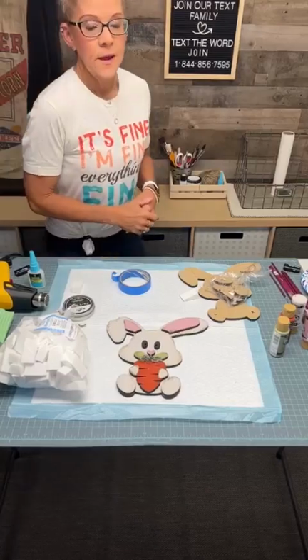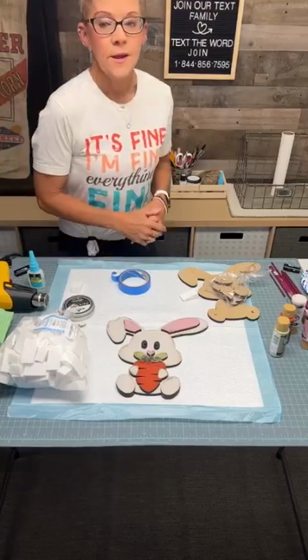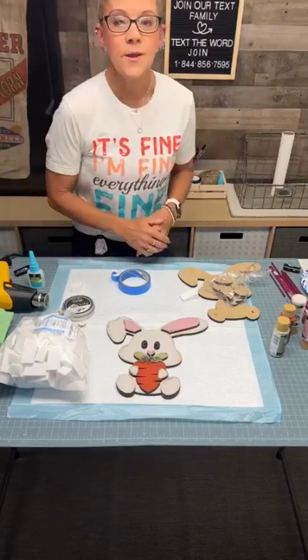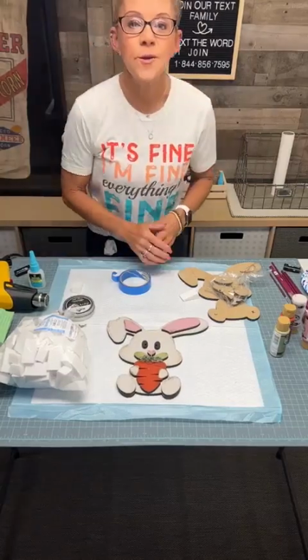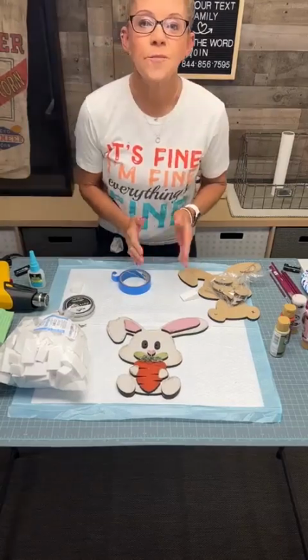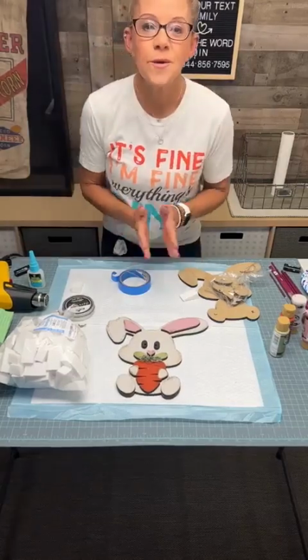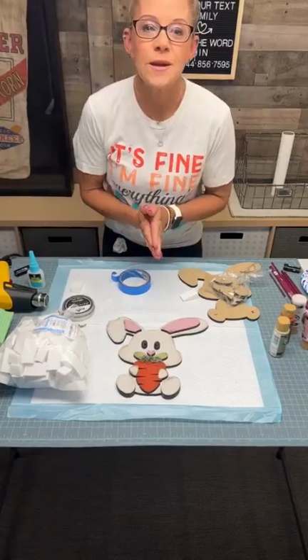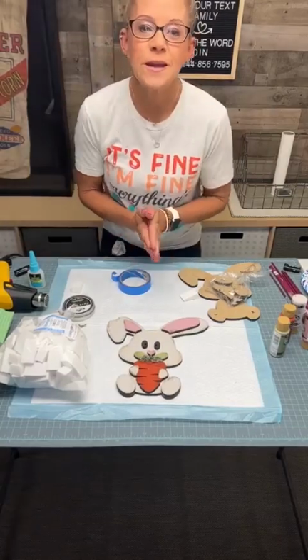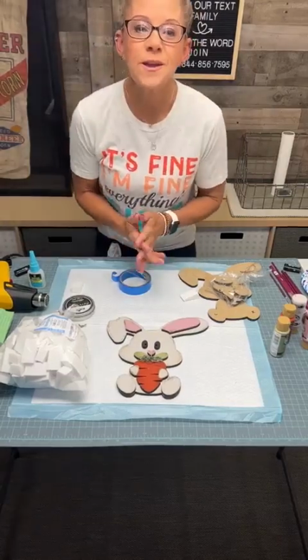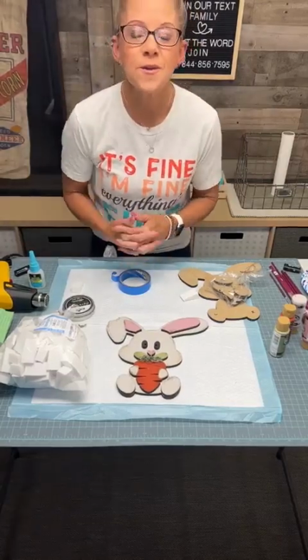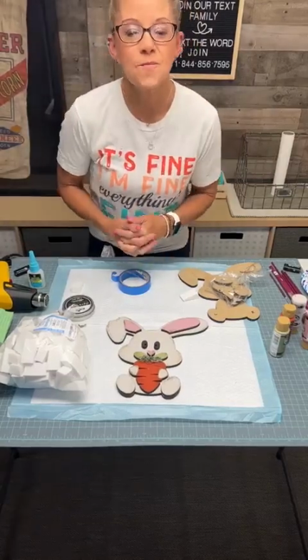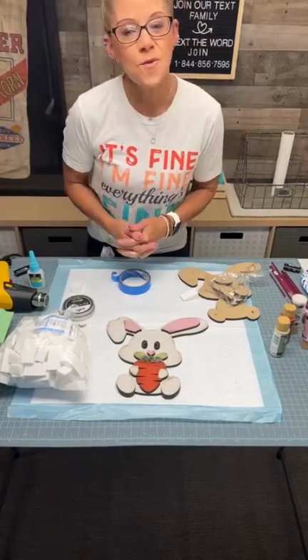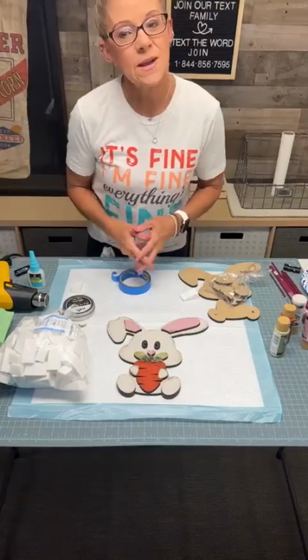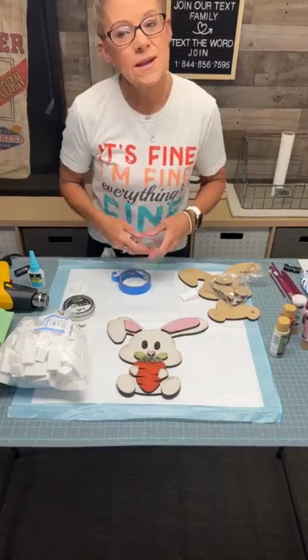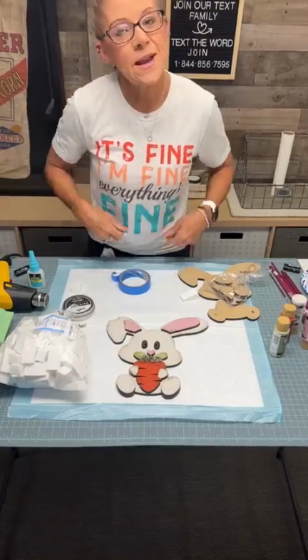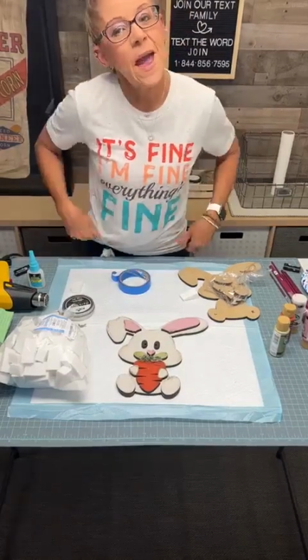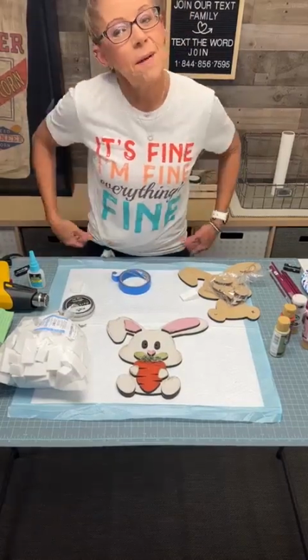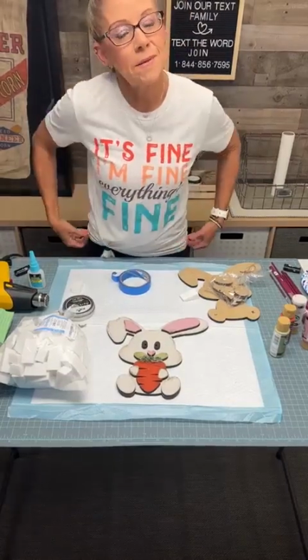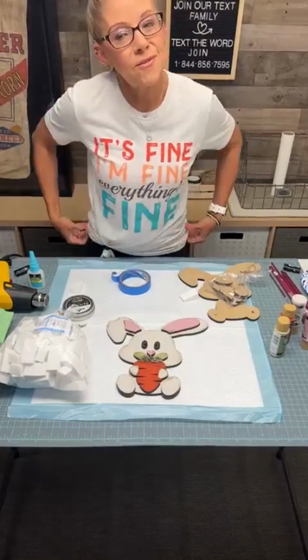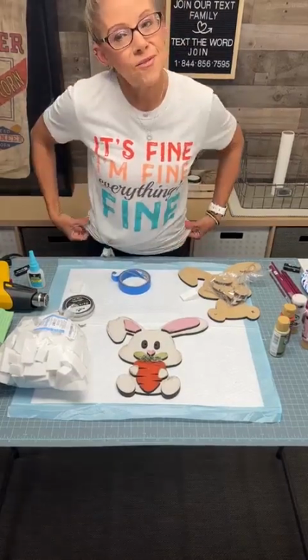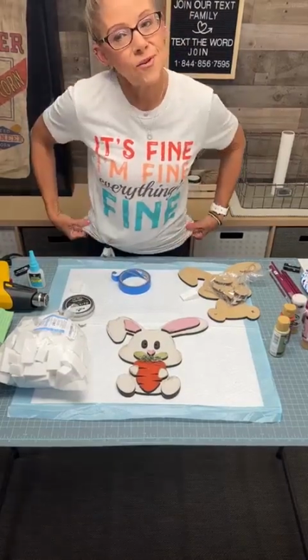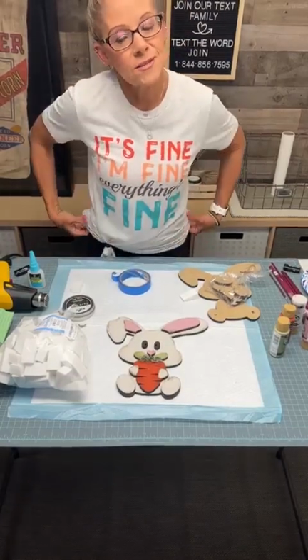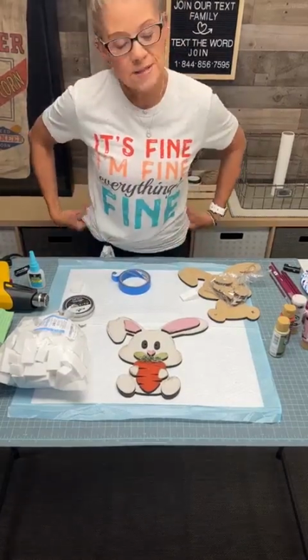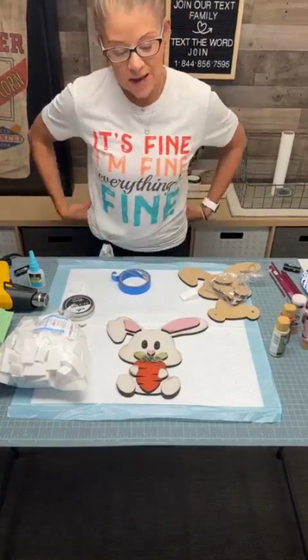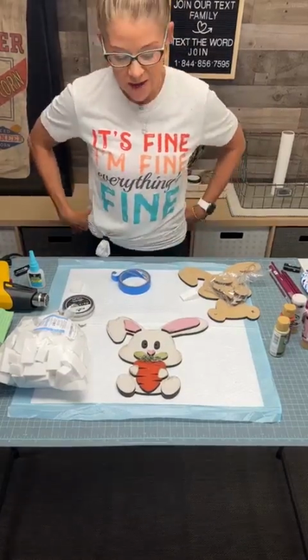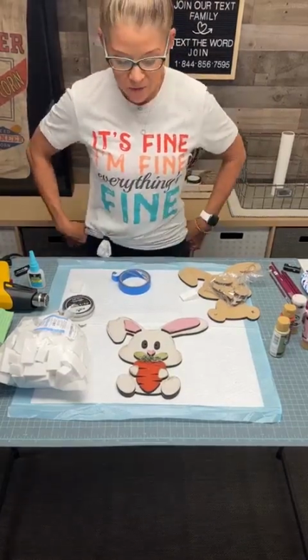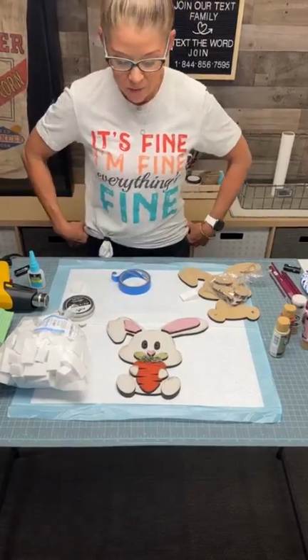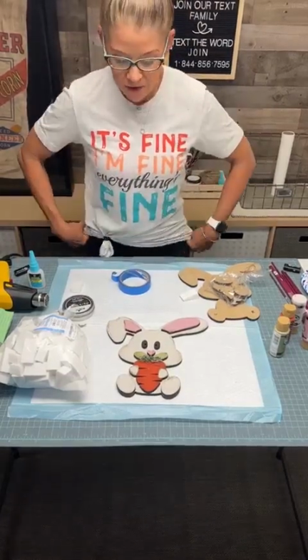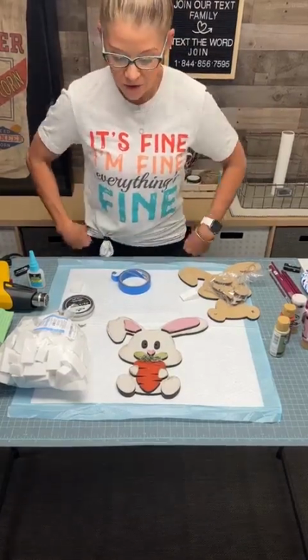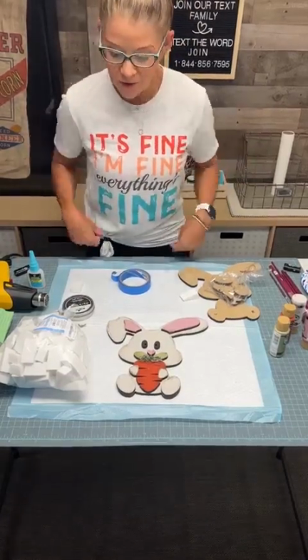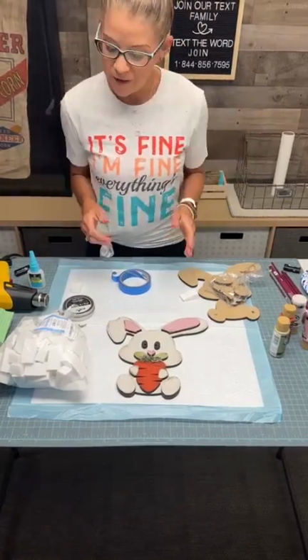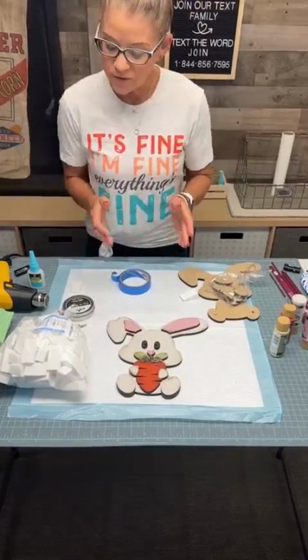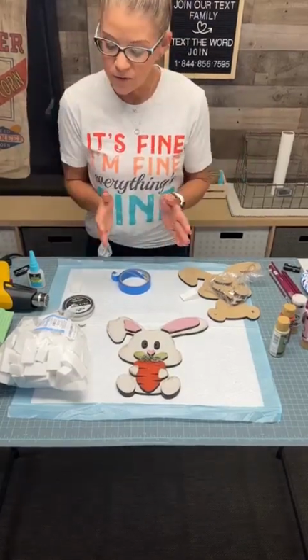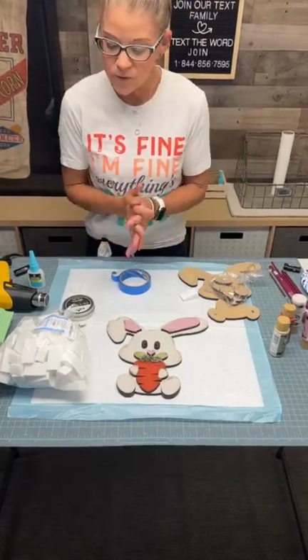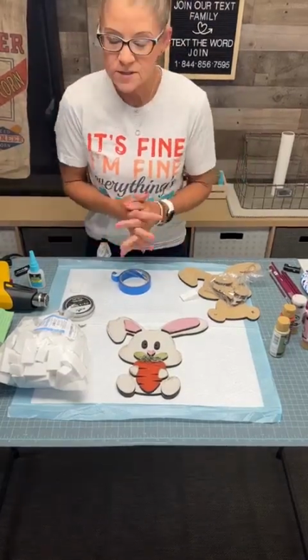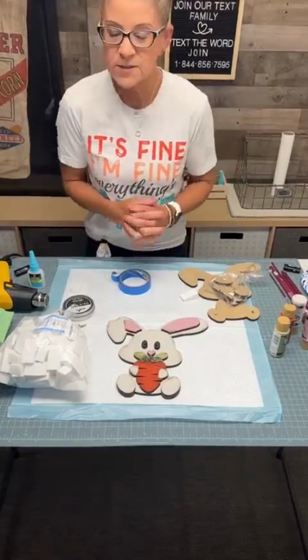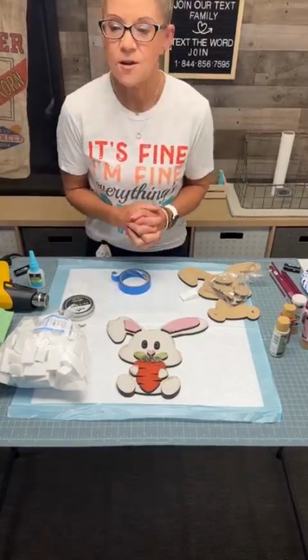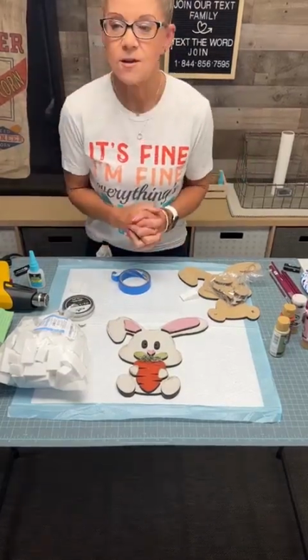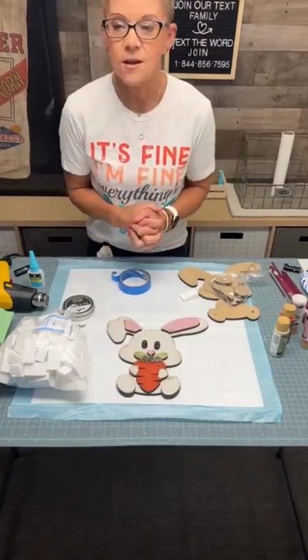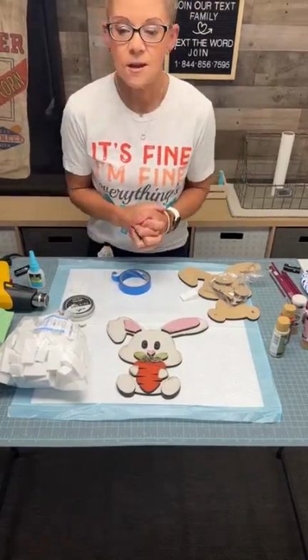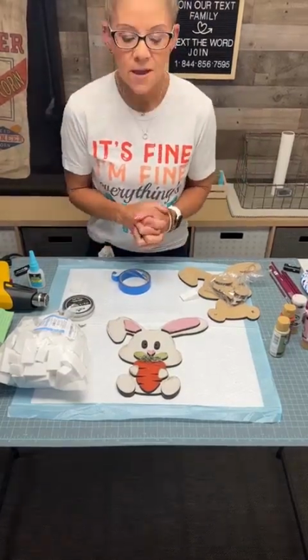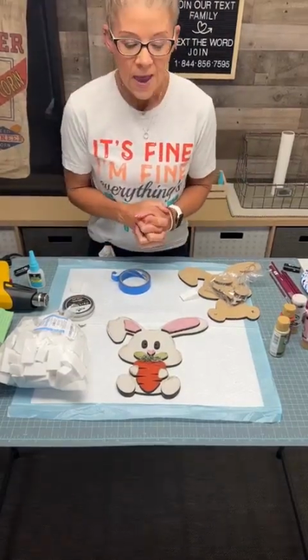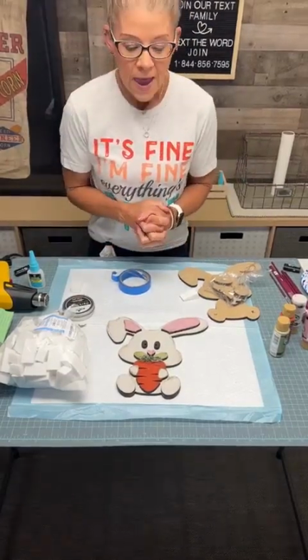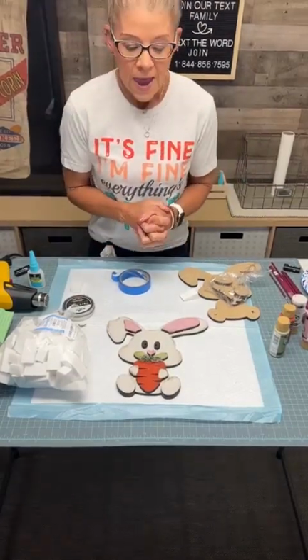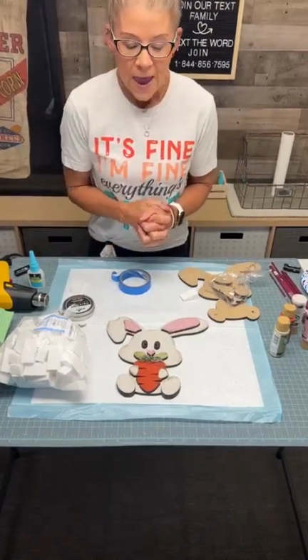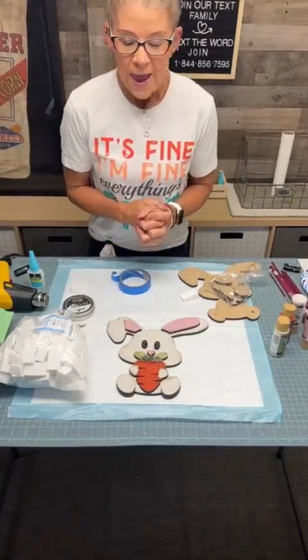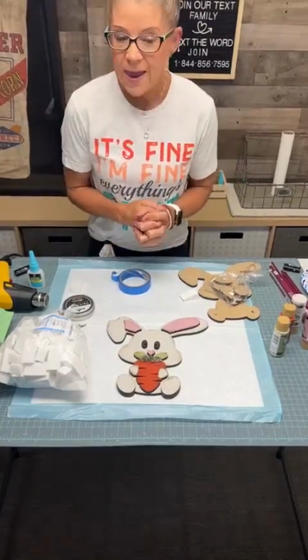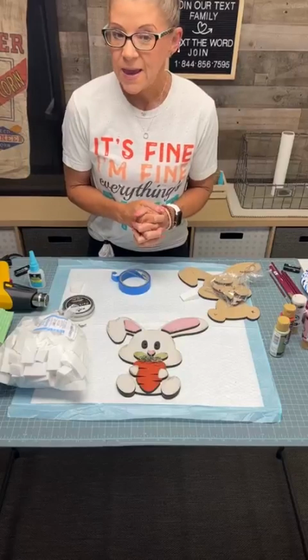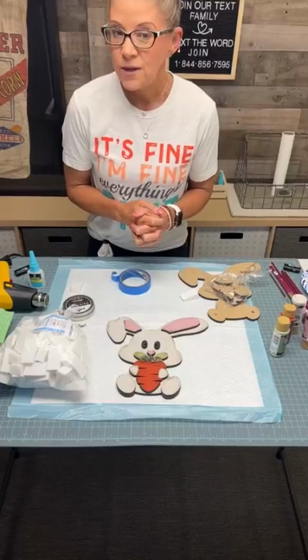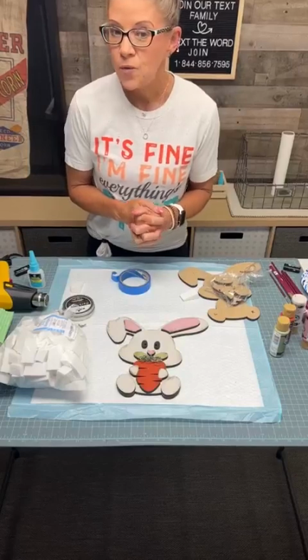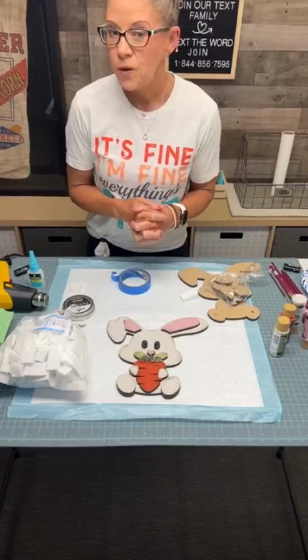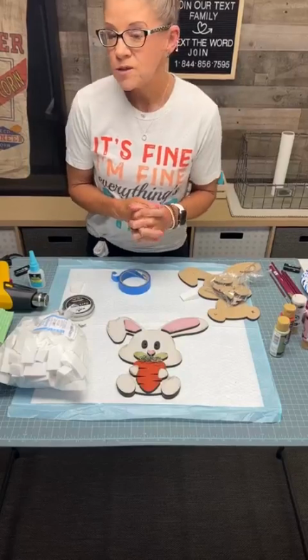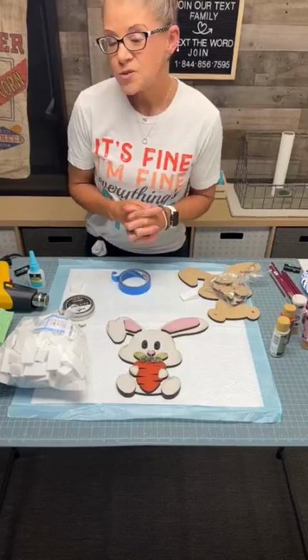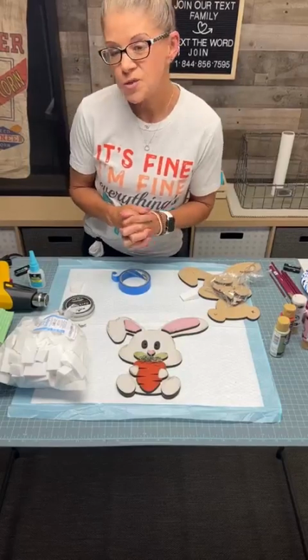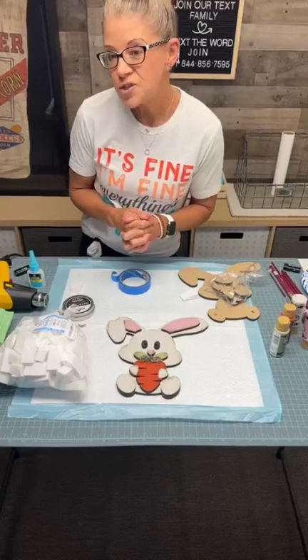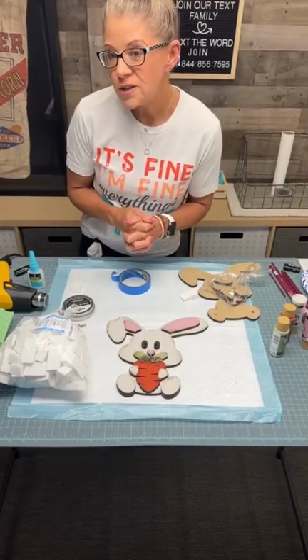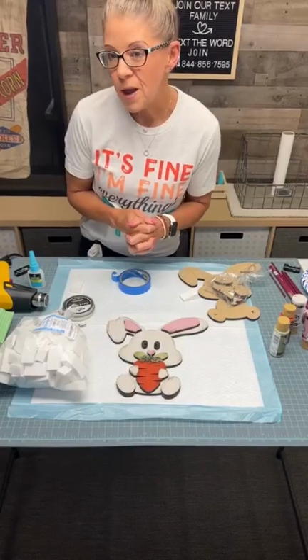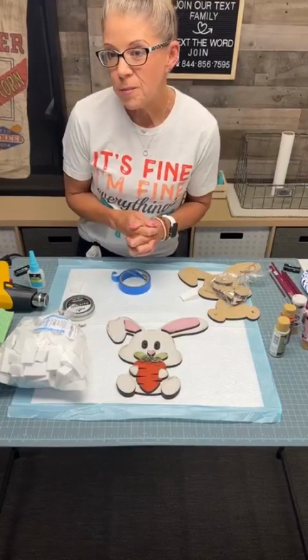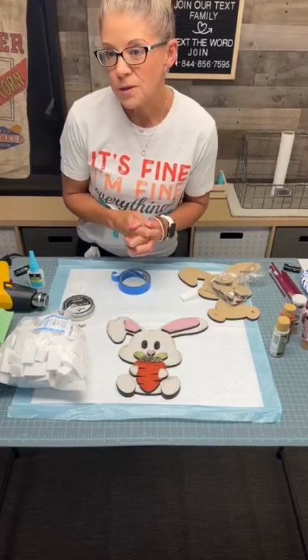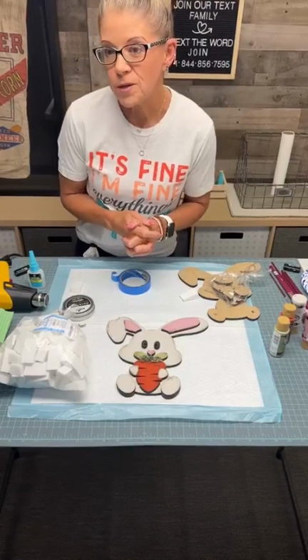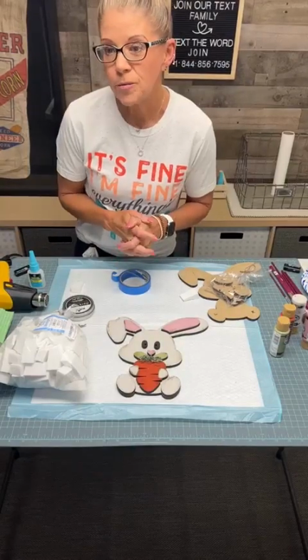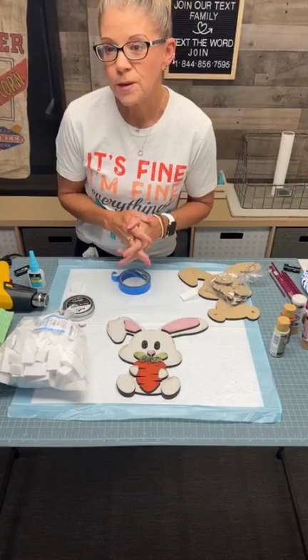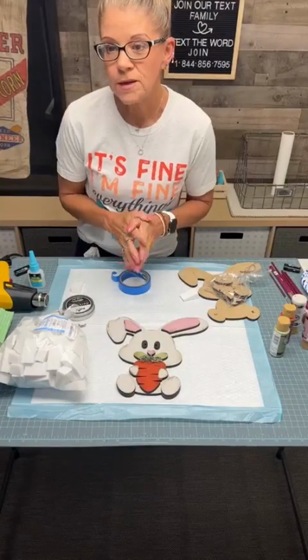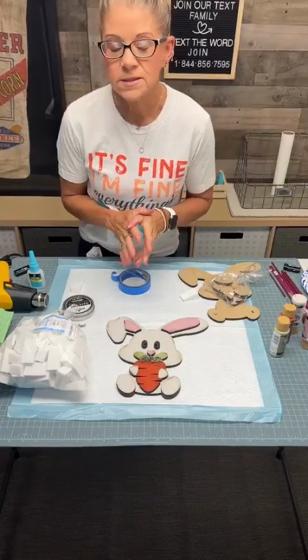Good morning, good morning, happy Thursday. We are crafting with Sonya and we're switching it up a little bit.